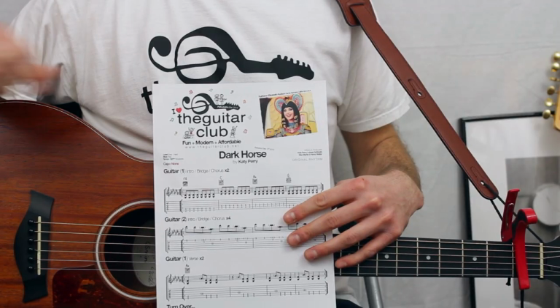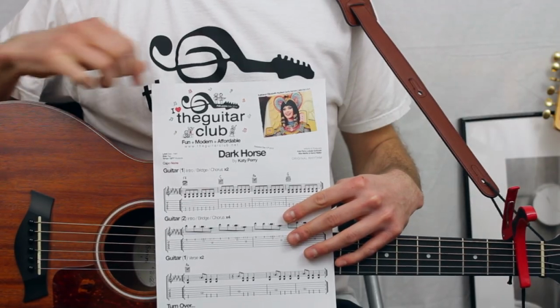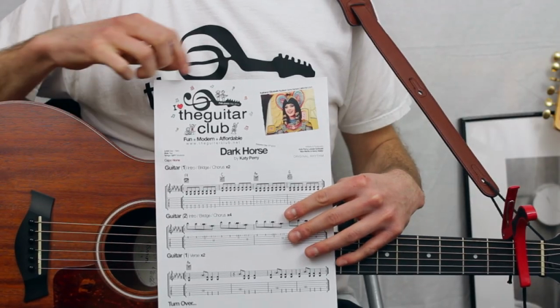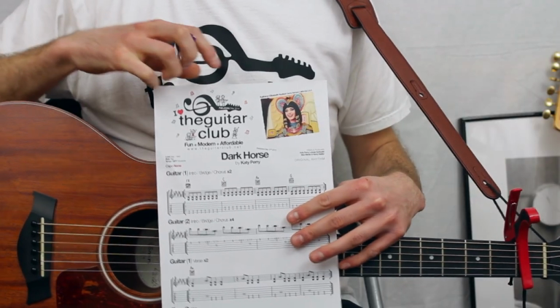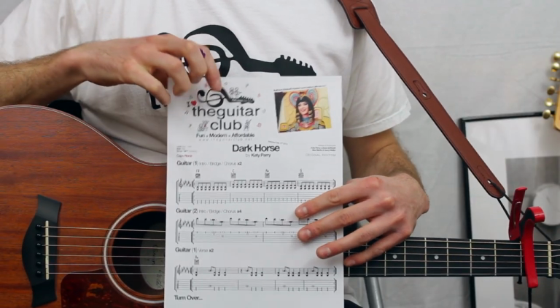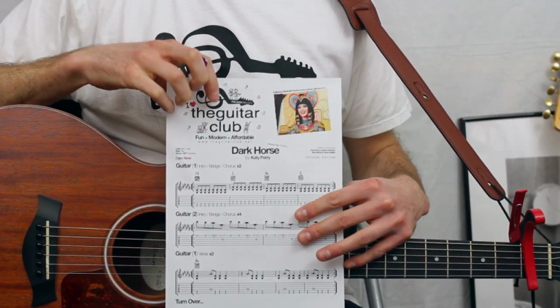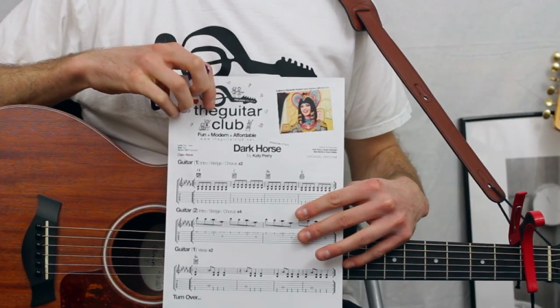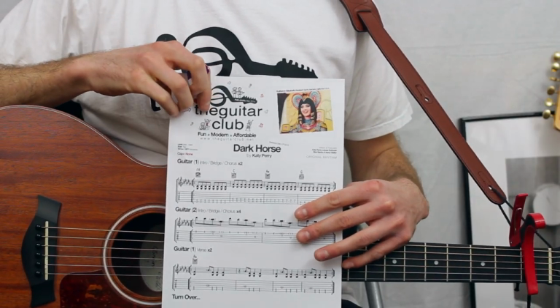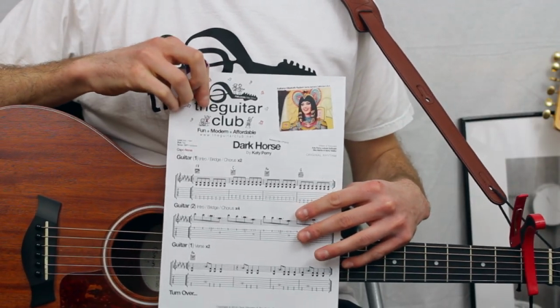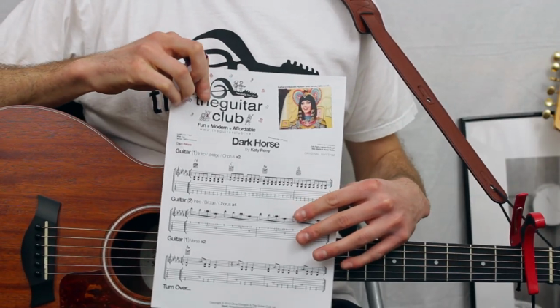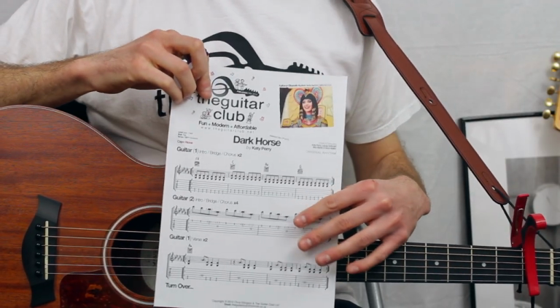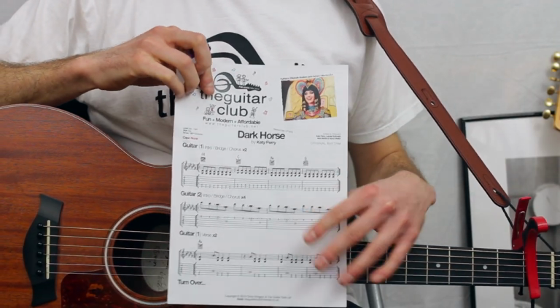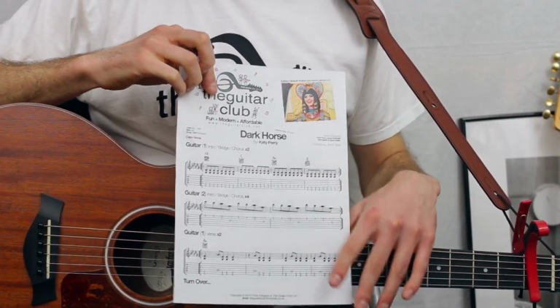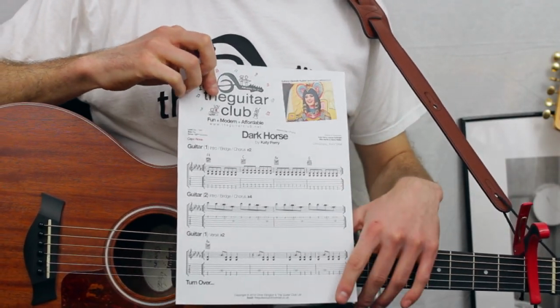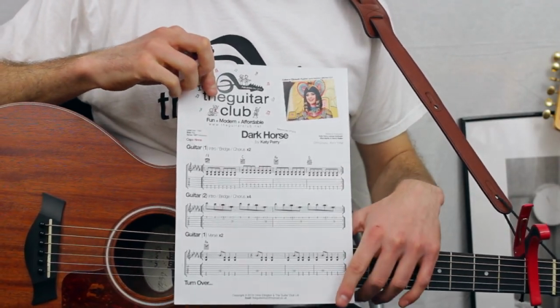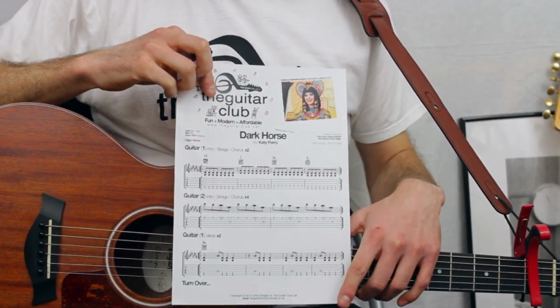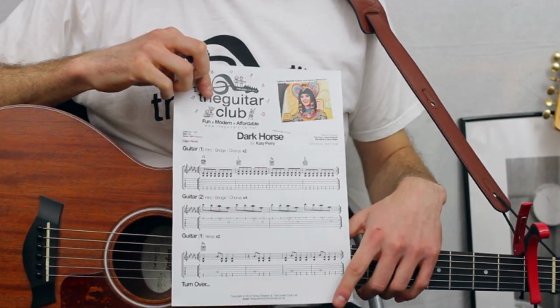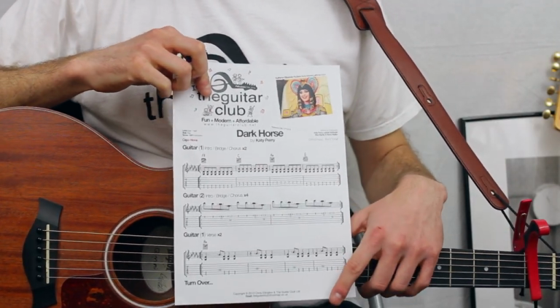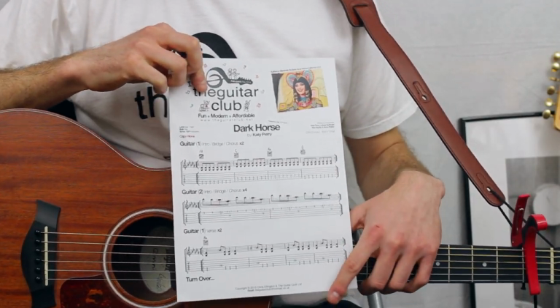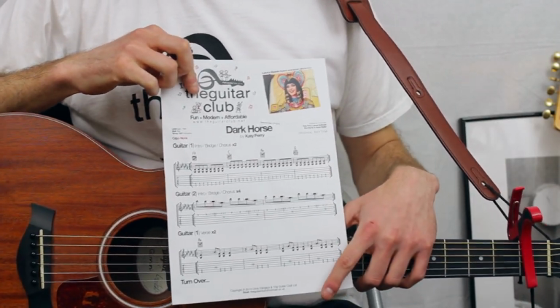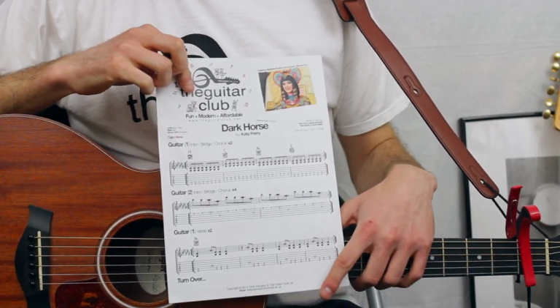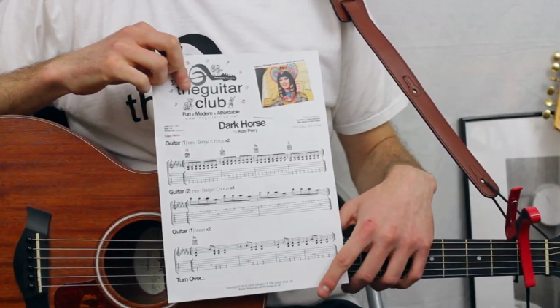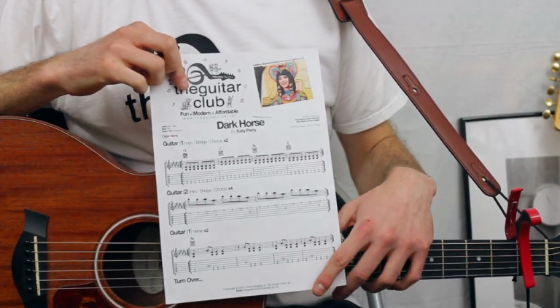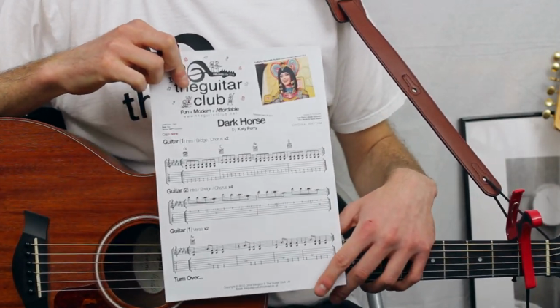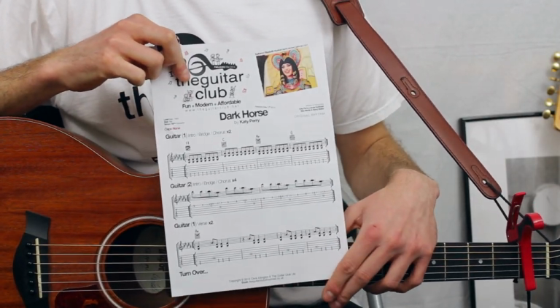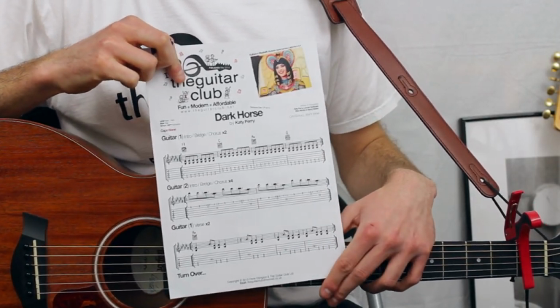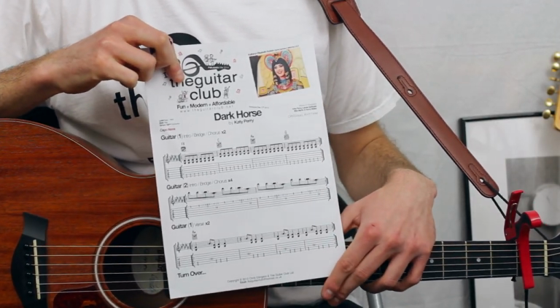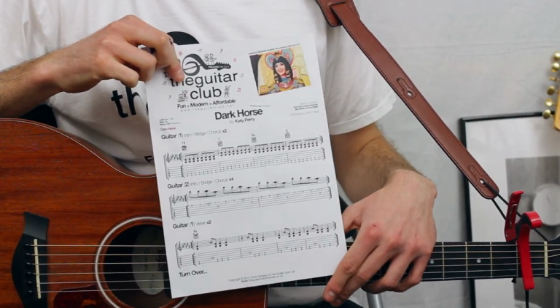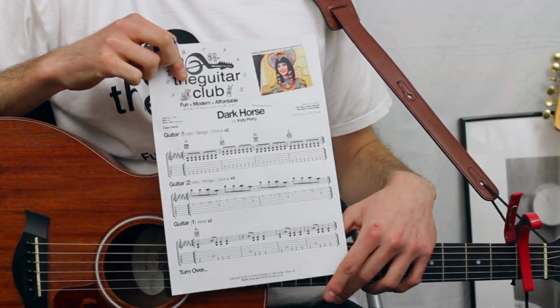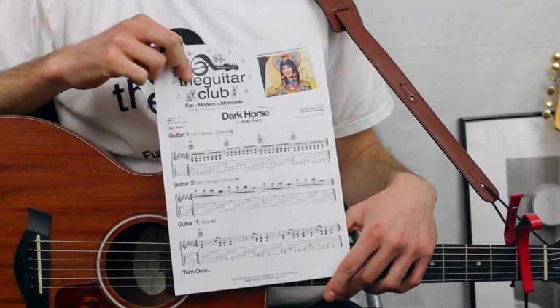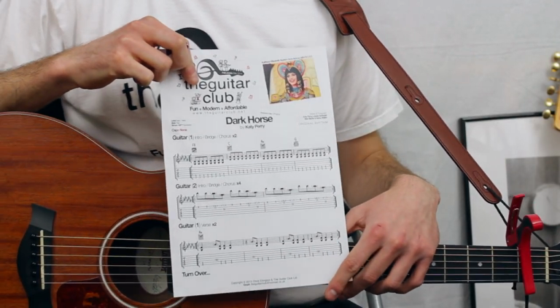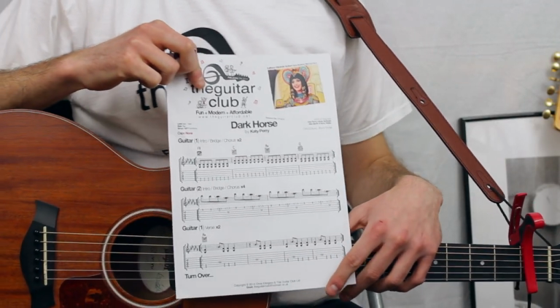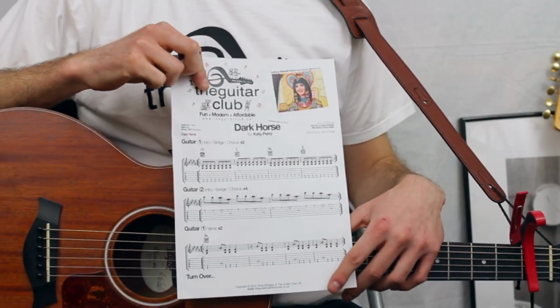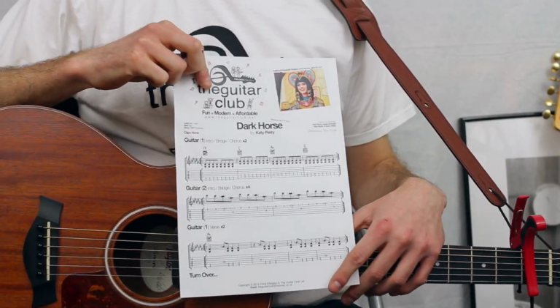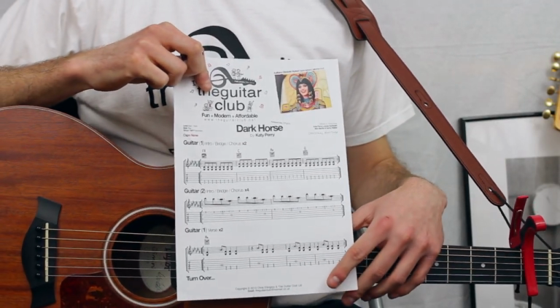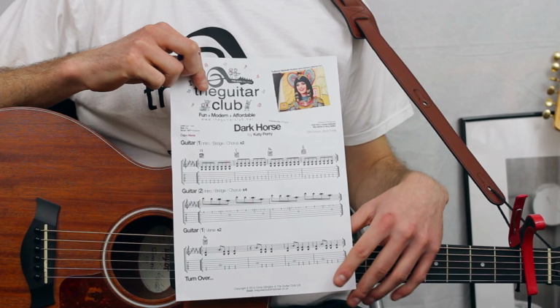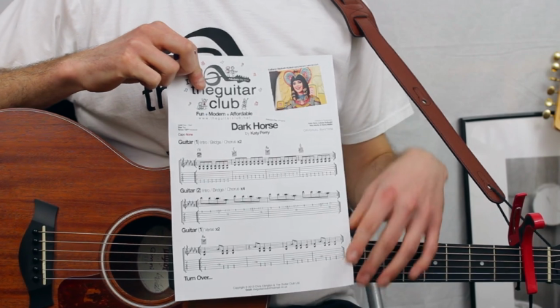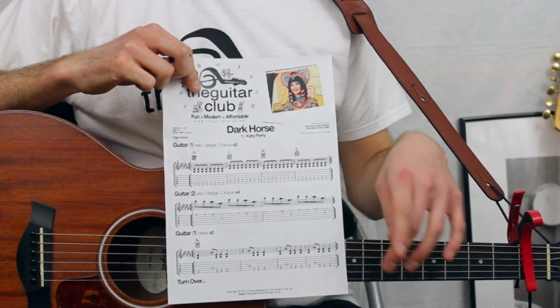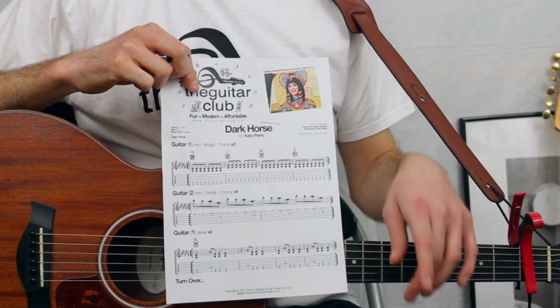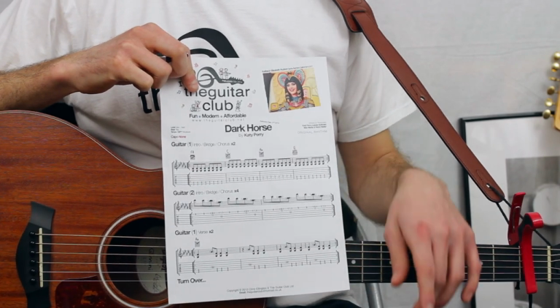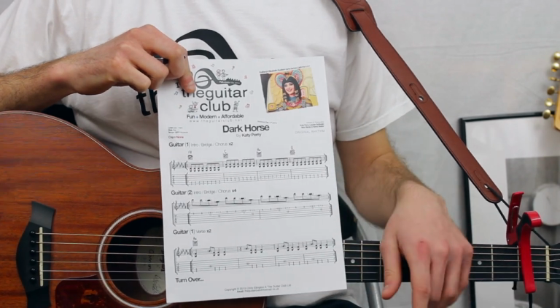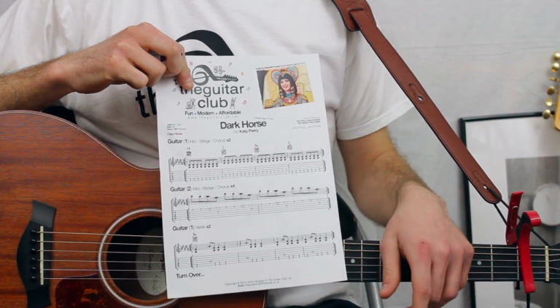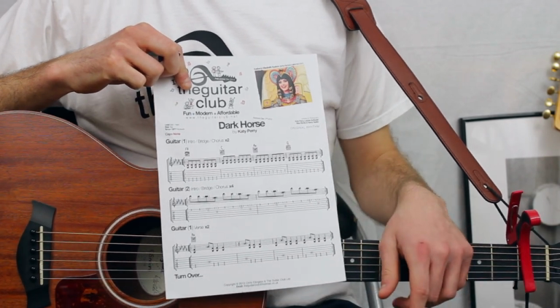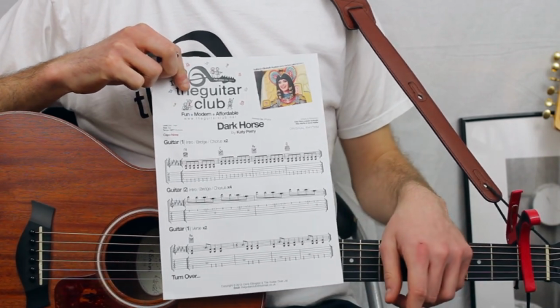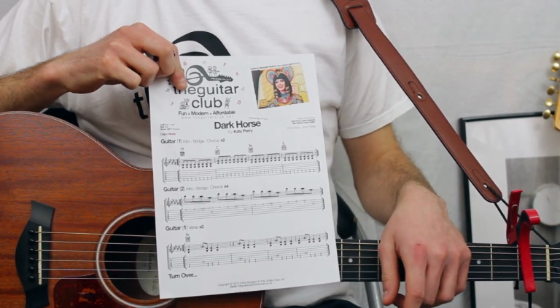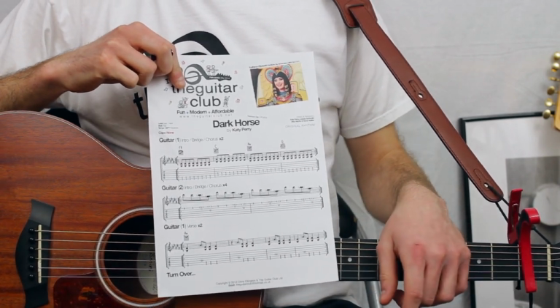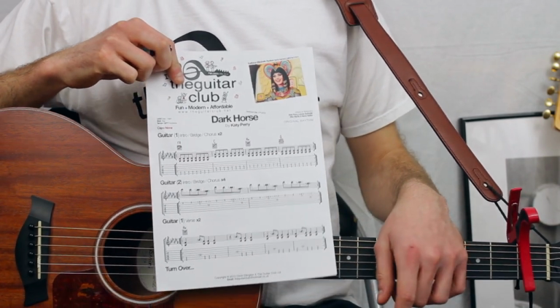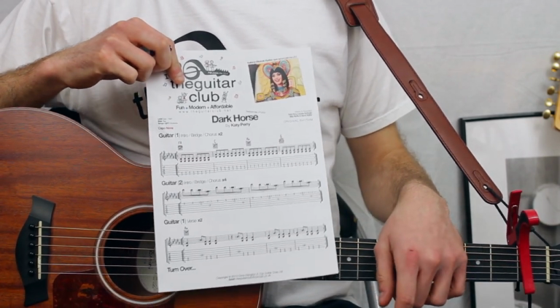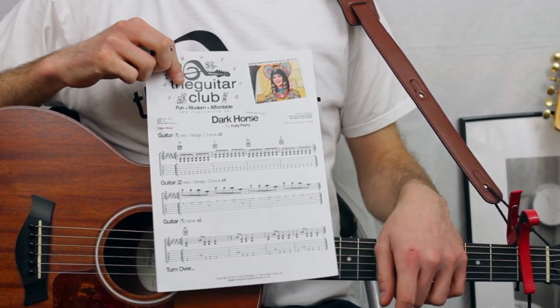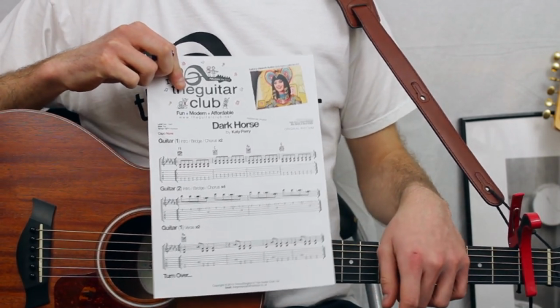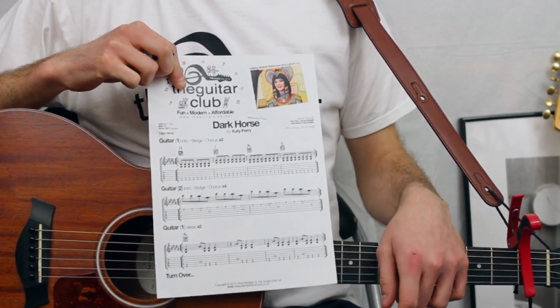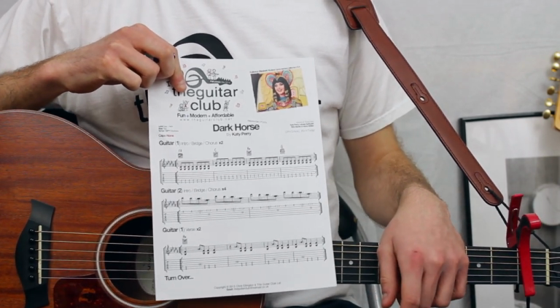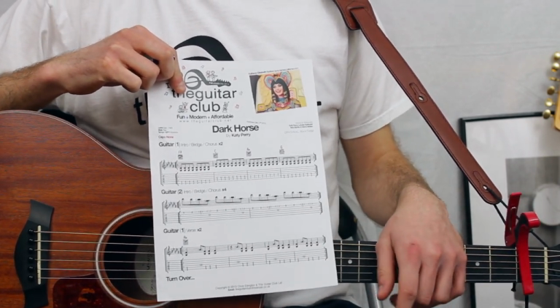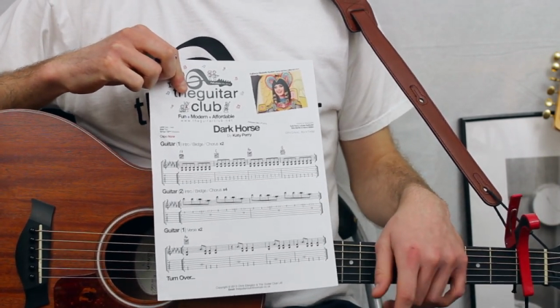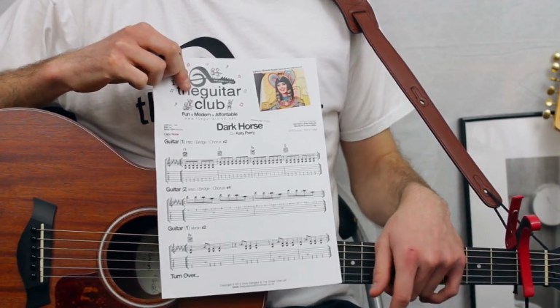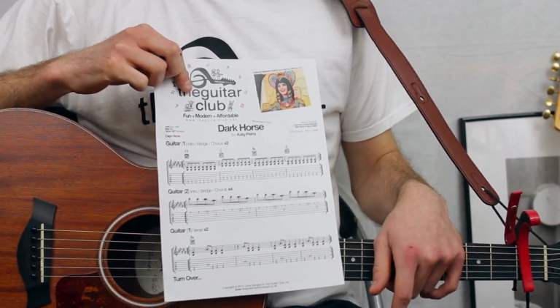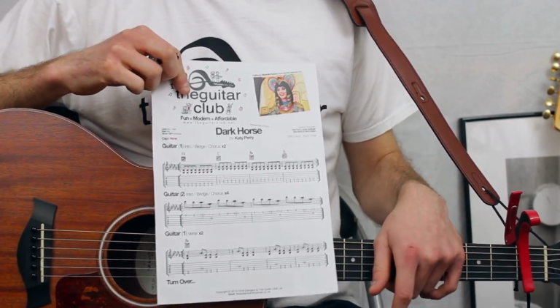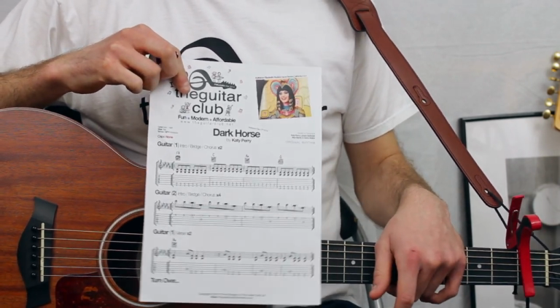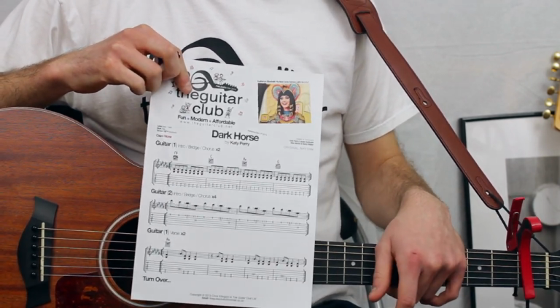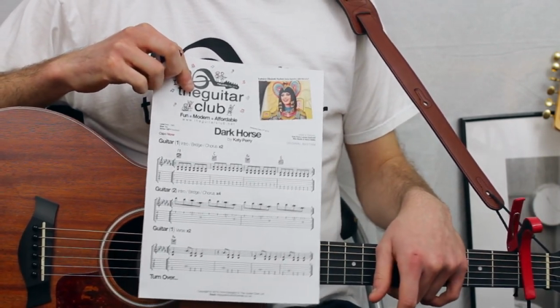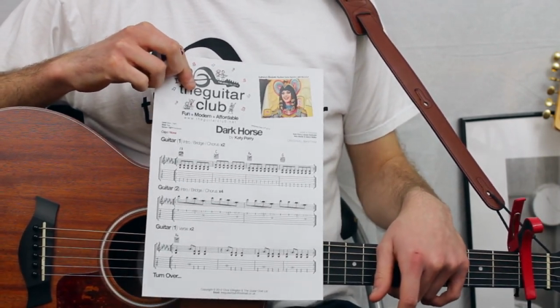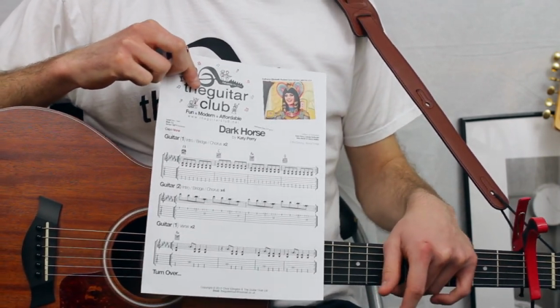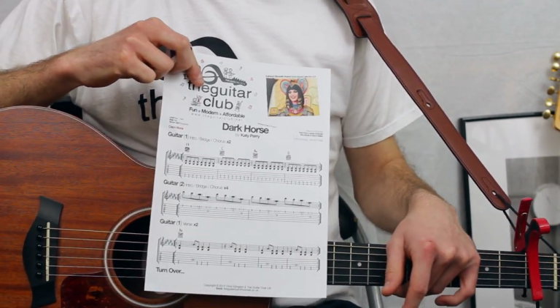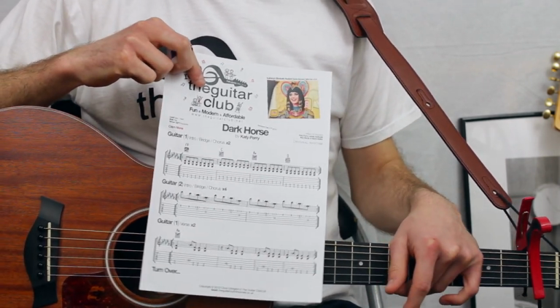Today's song is Dark Horse by Katy Perry. If you'd like to download the free handout, please click the link below where you can view it online or download the sheet to your computer.